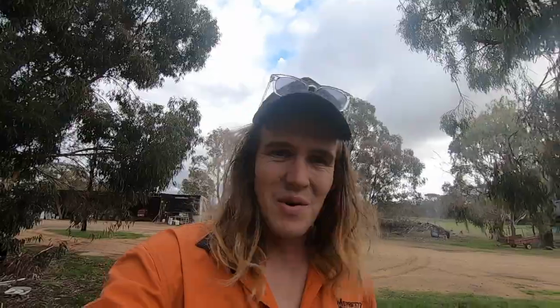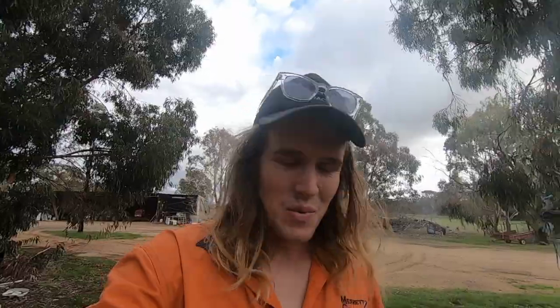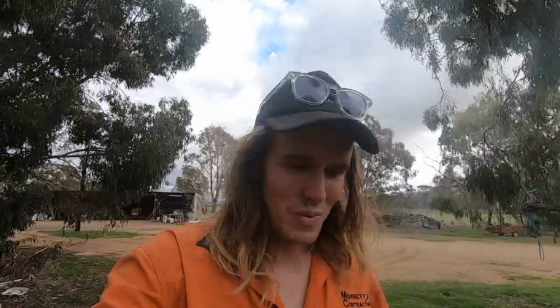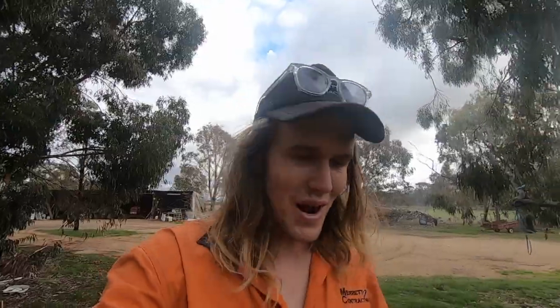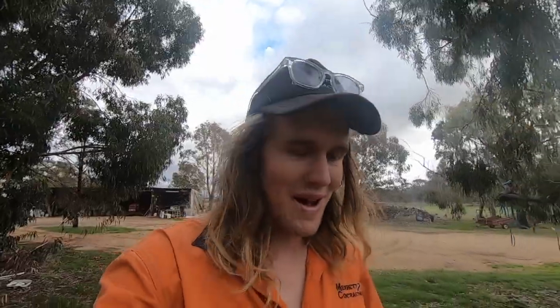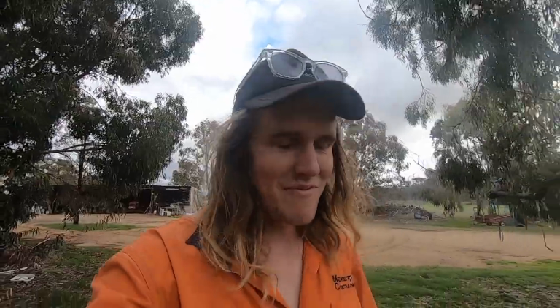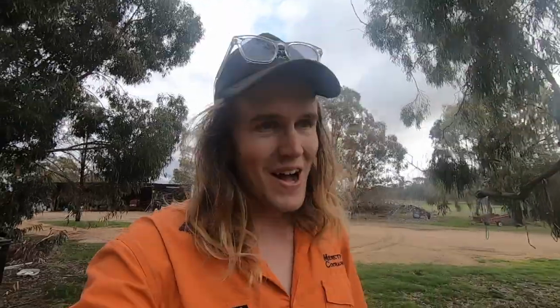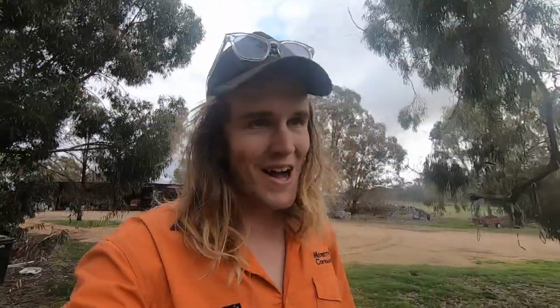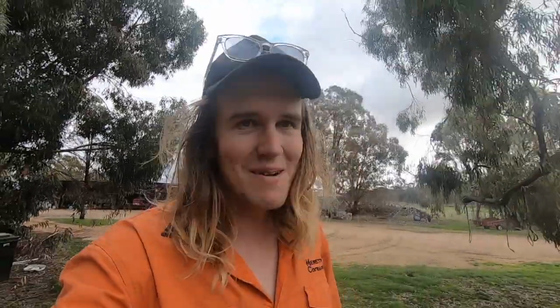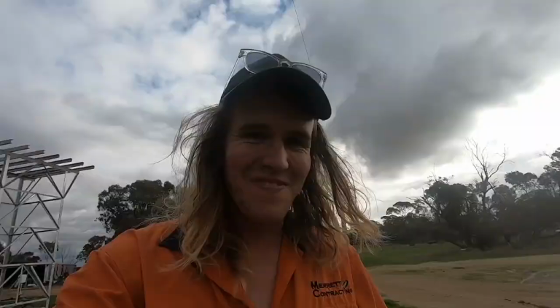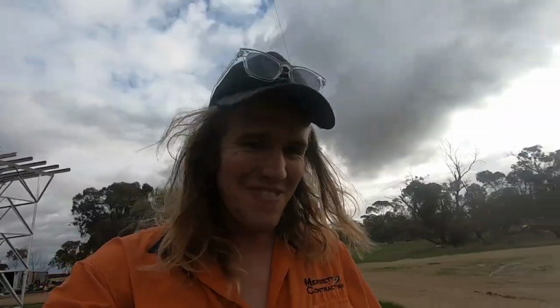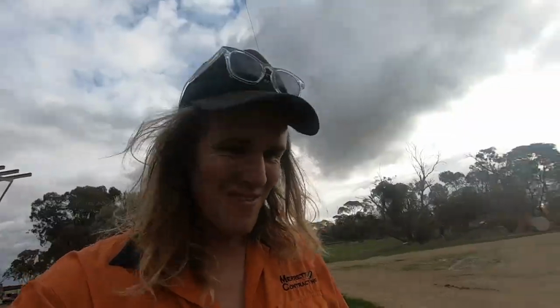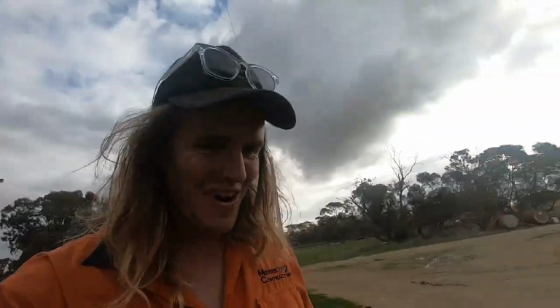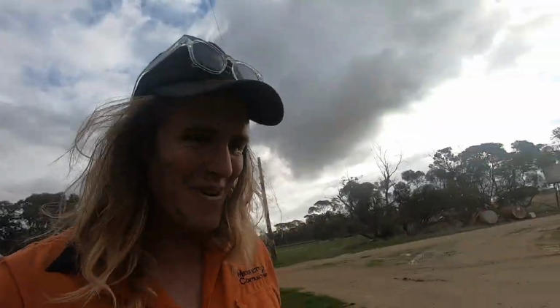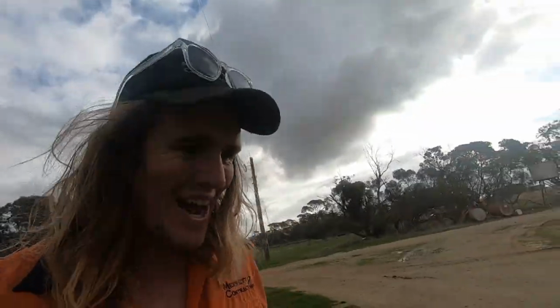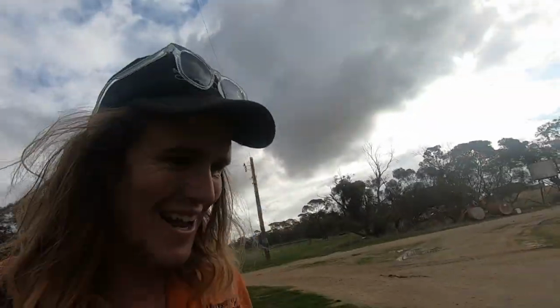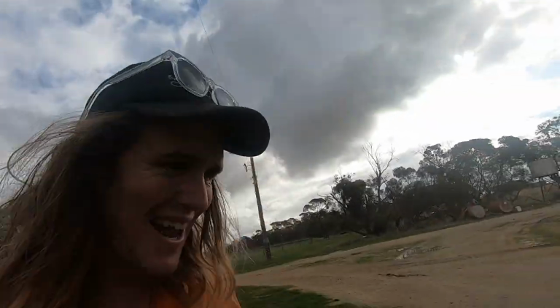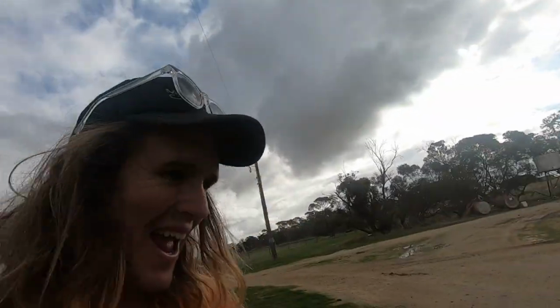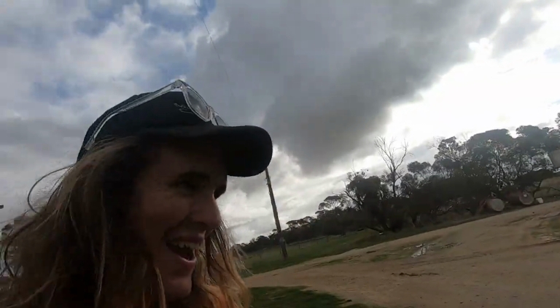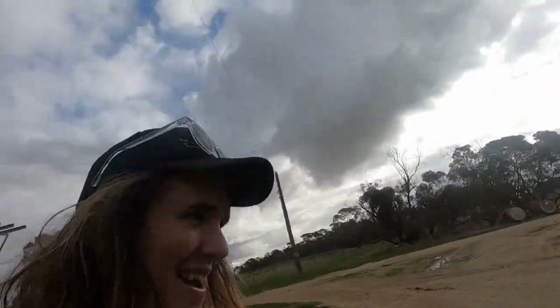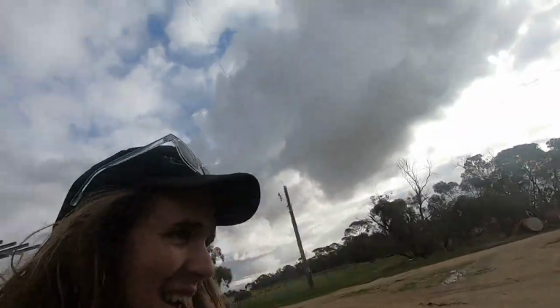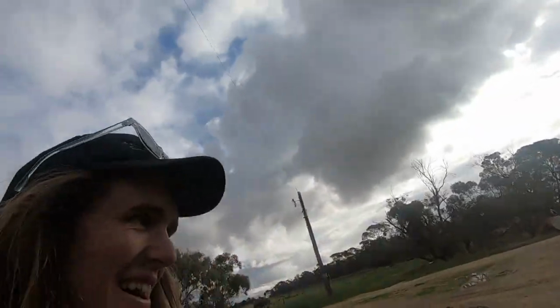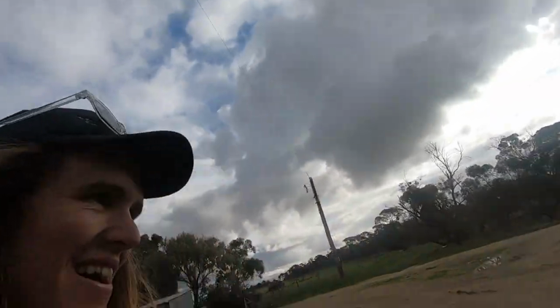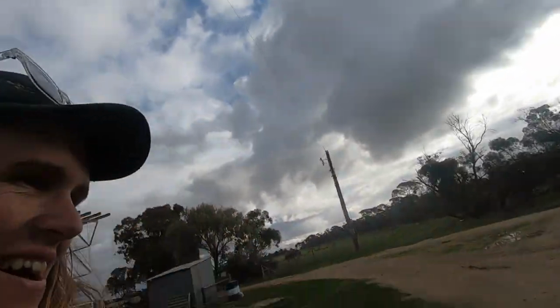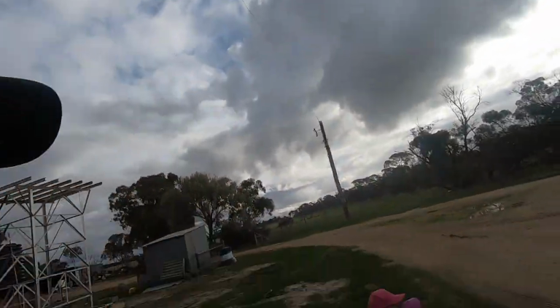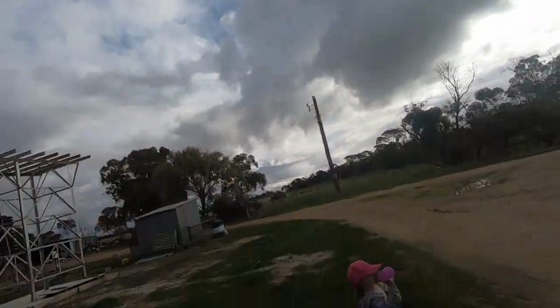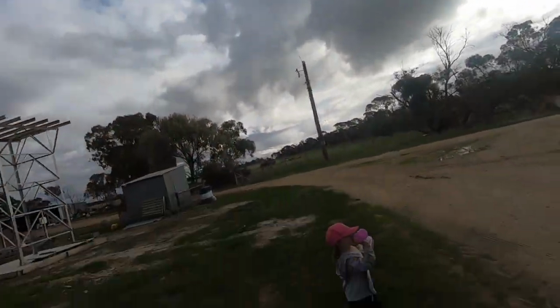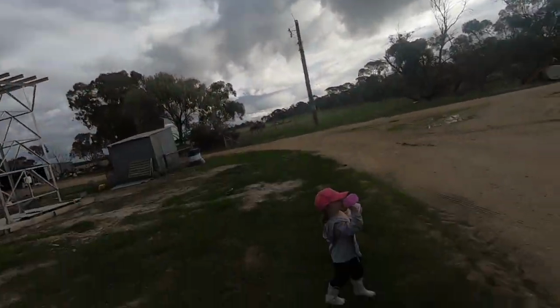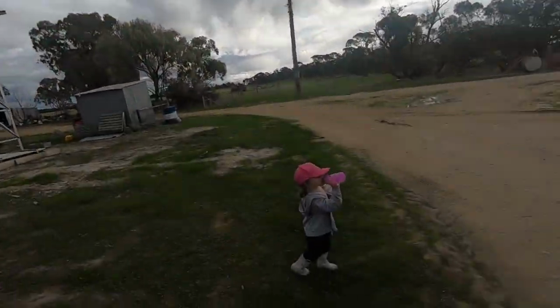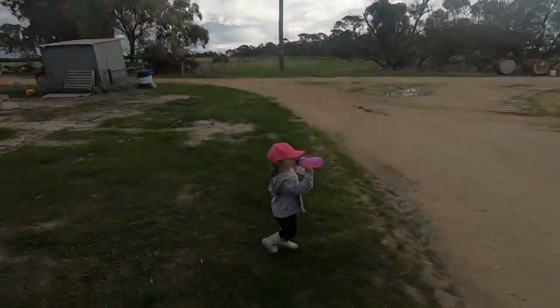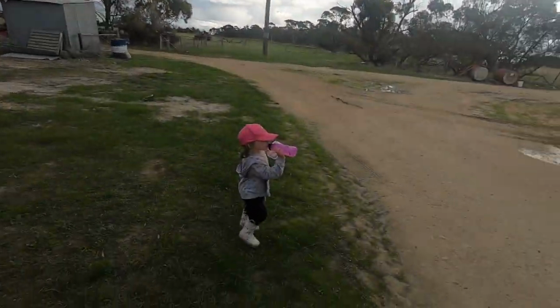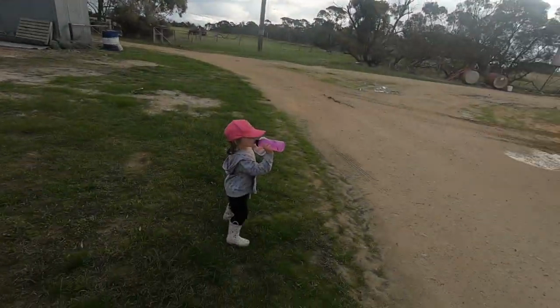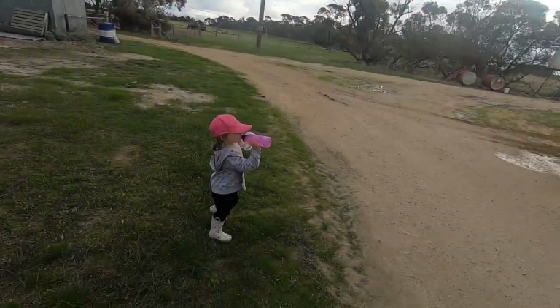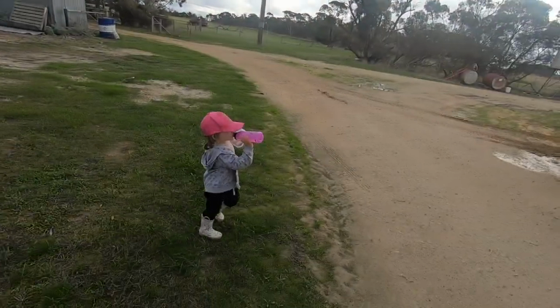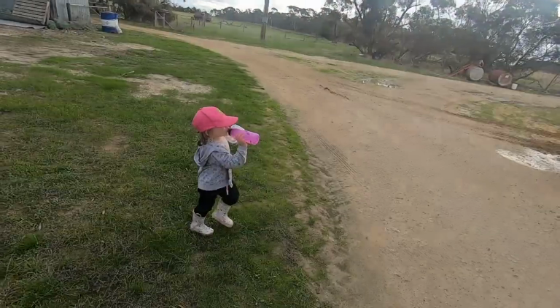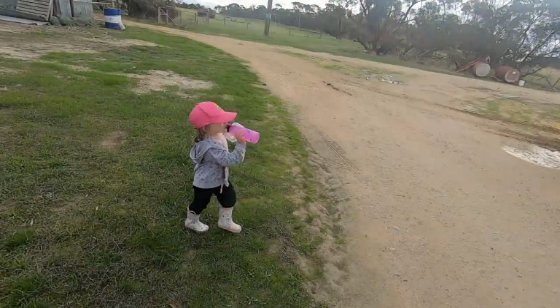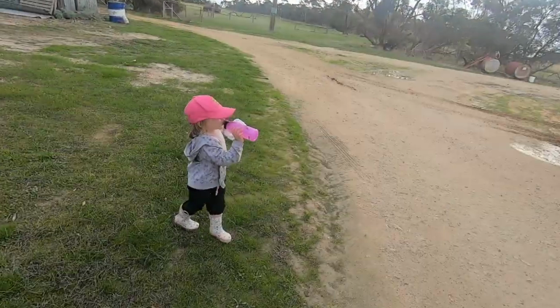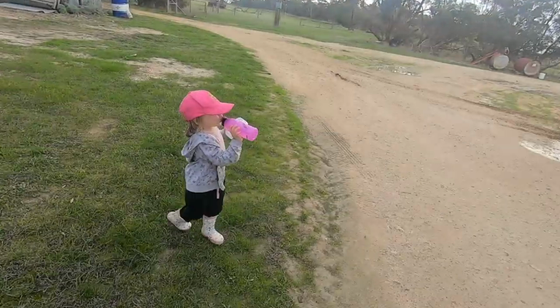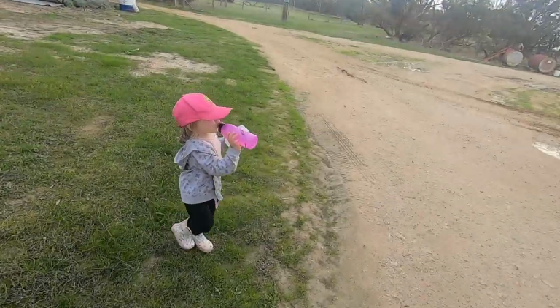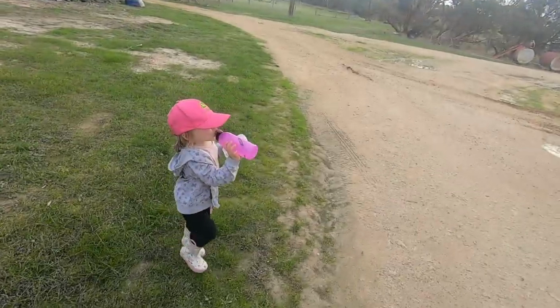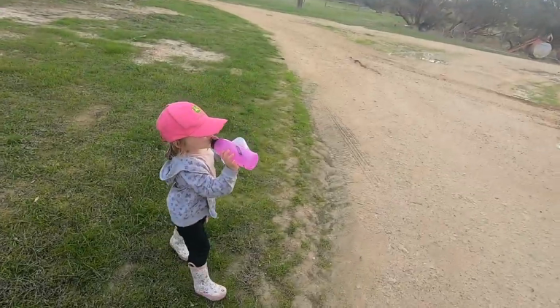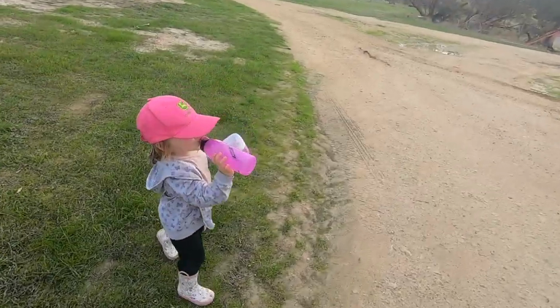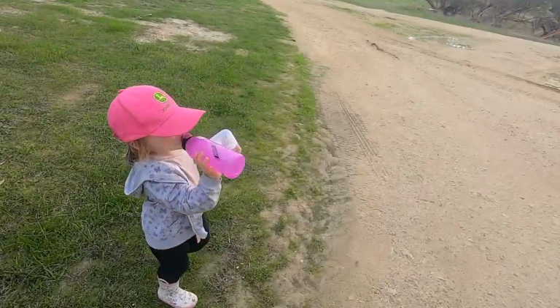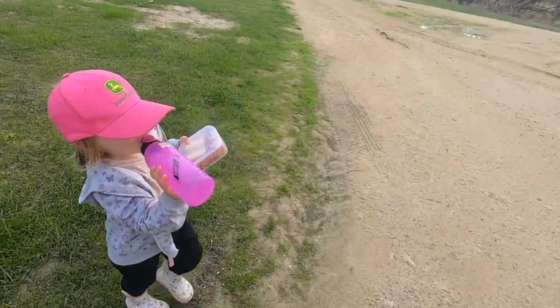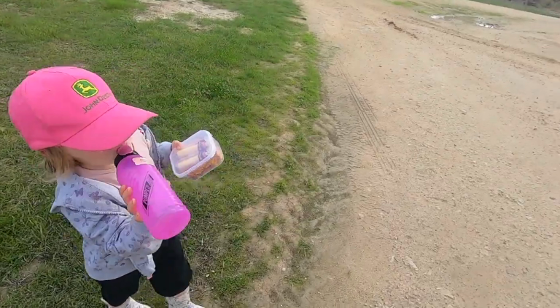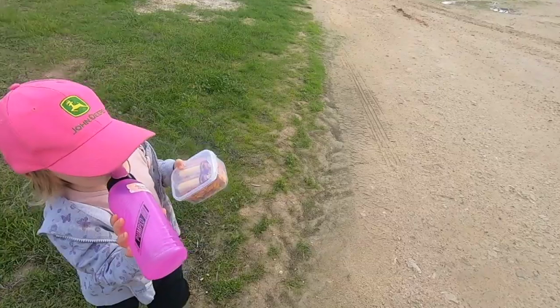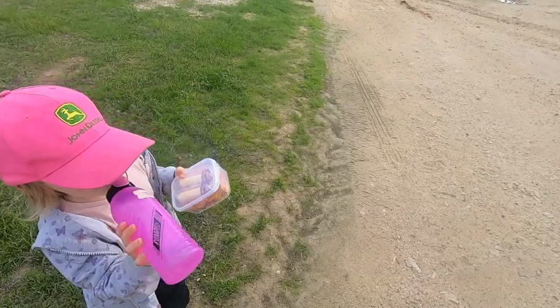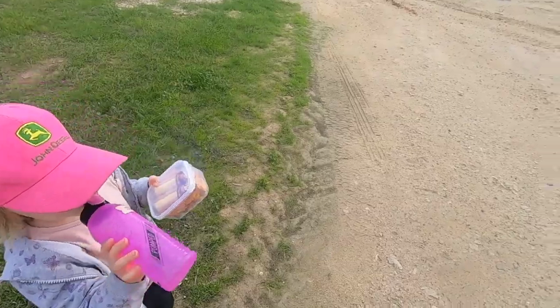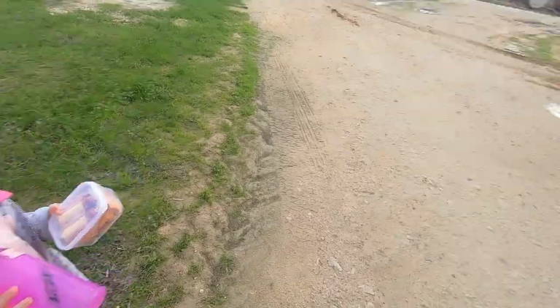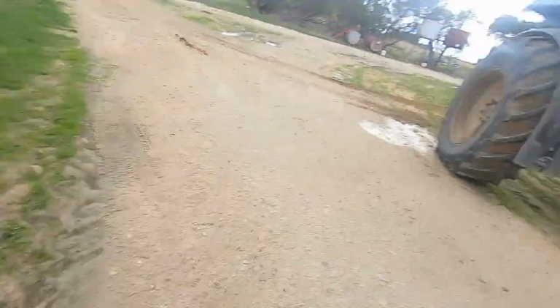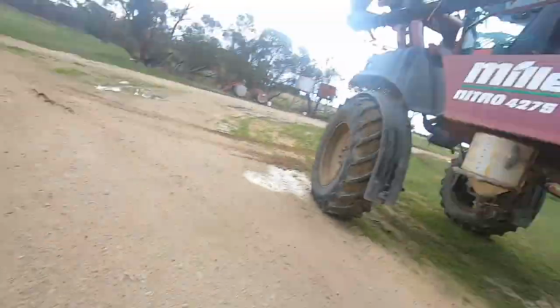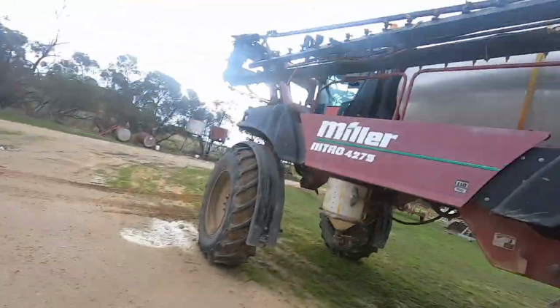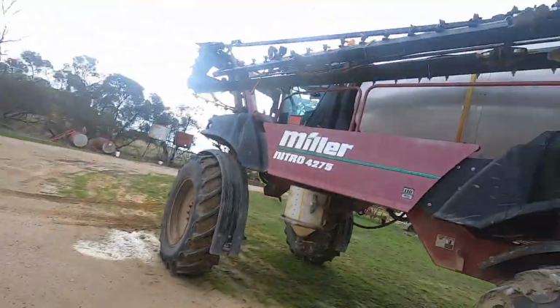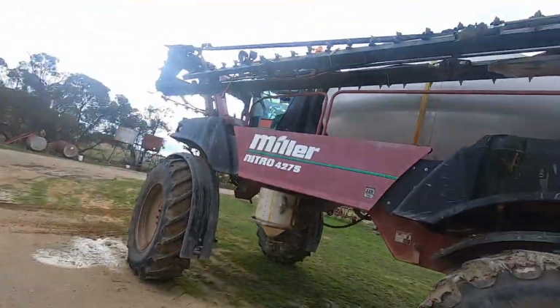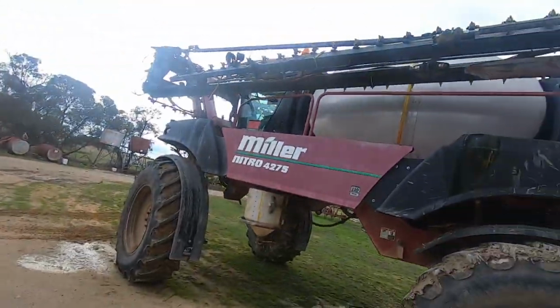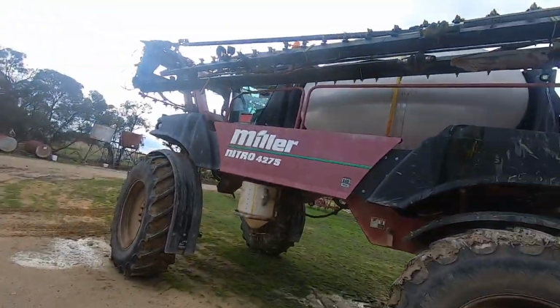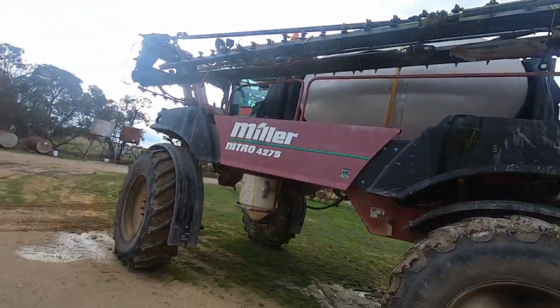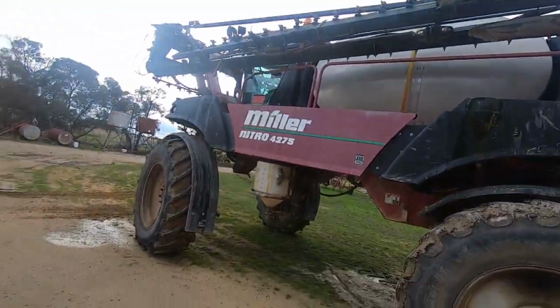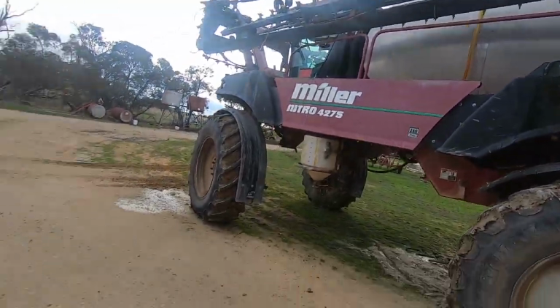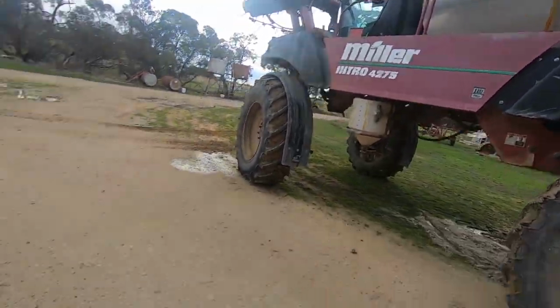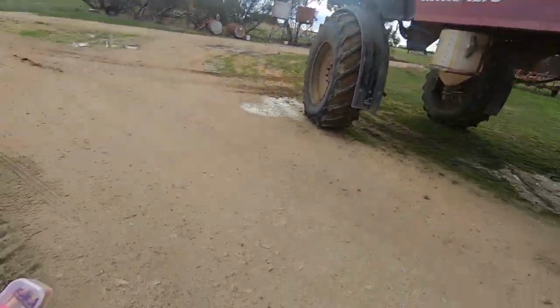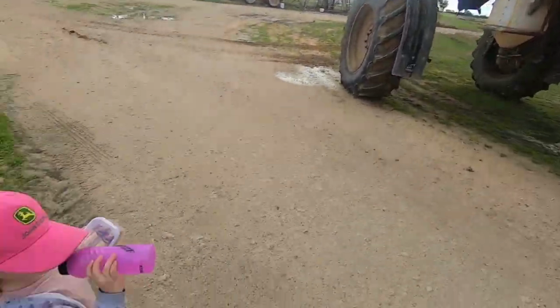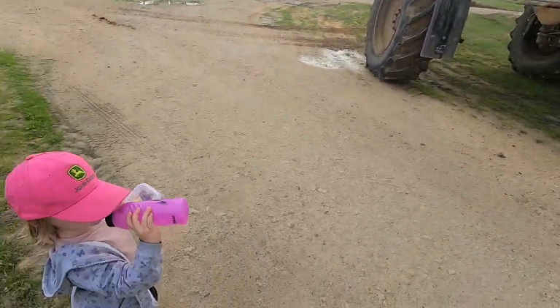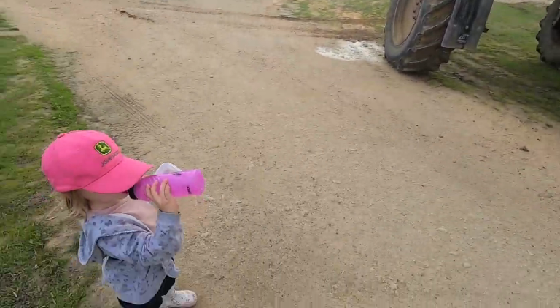What up farm? We're back again and me and Alex are about to go and spray some paddocks.